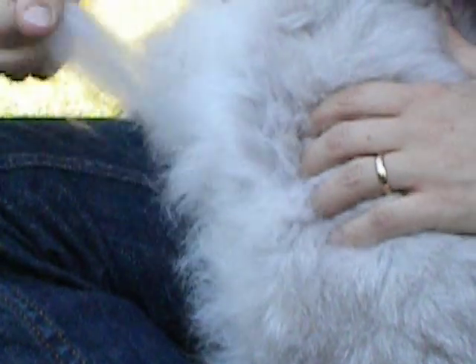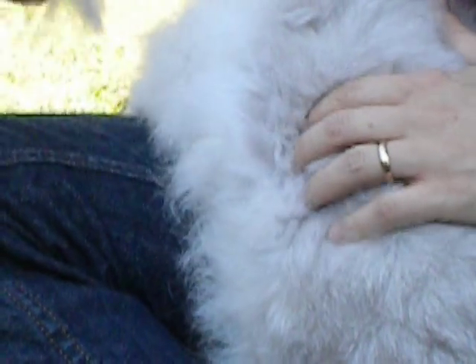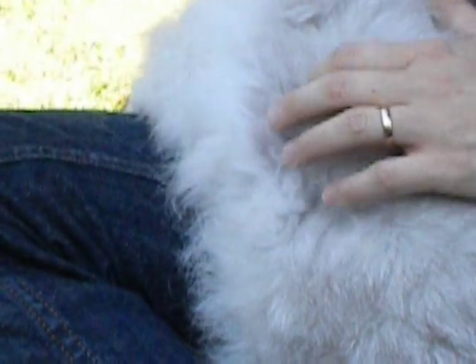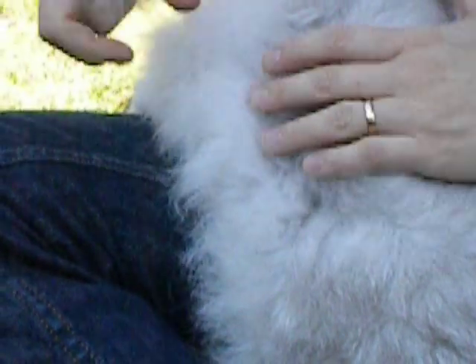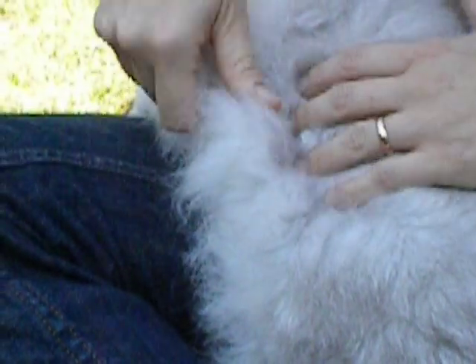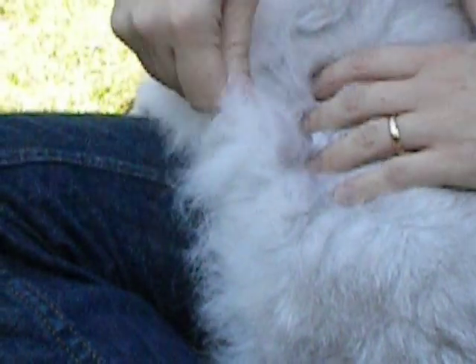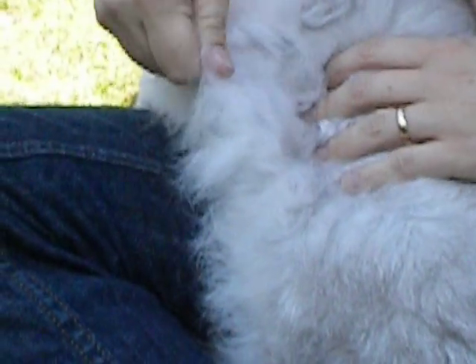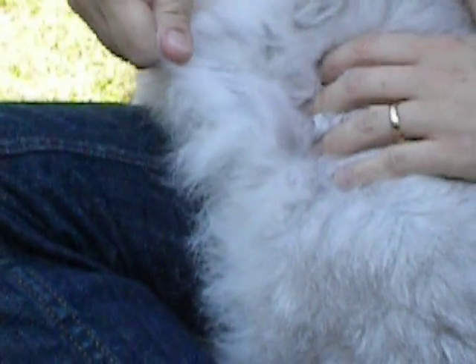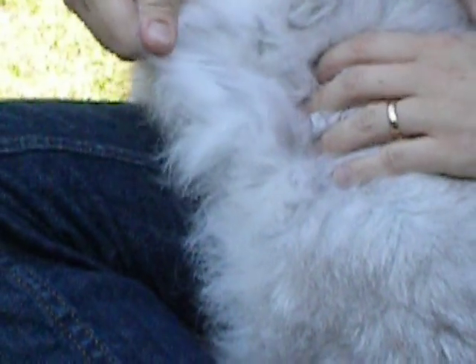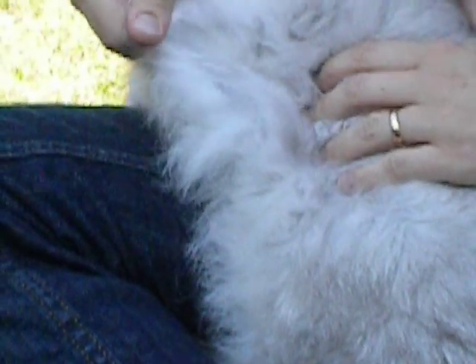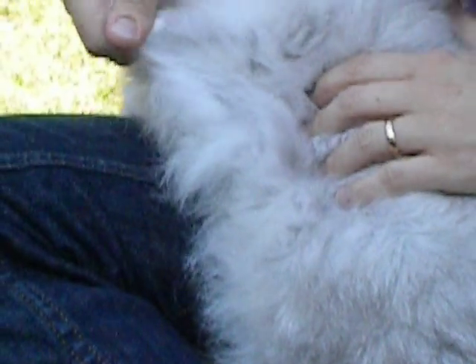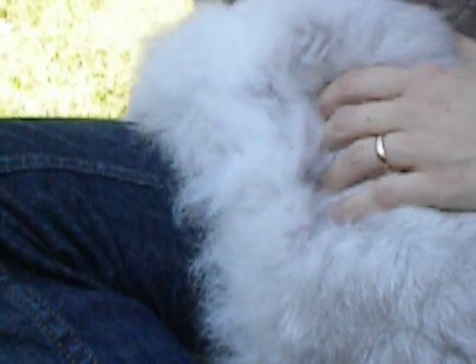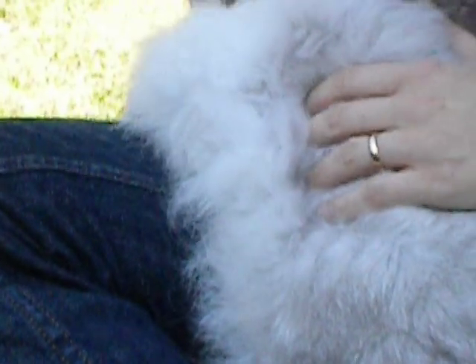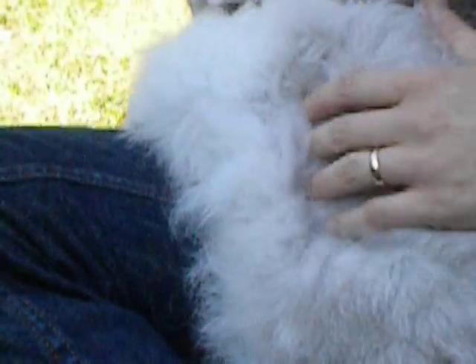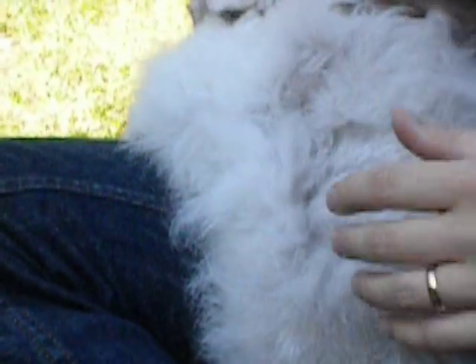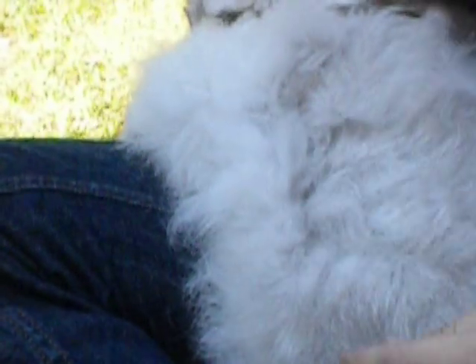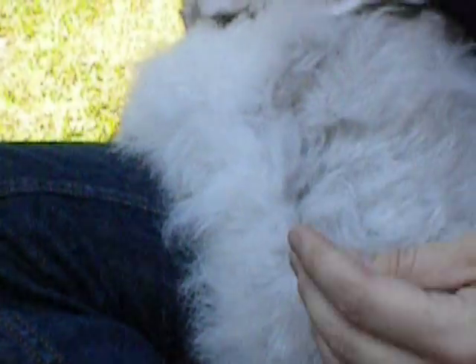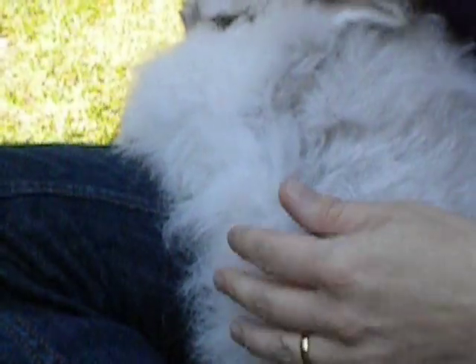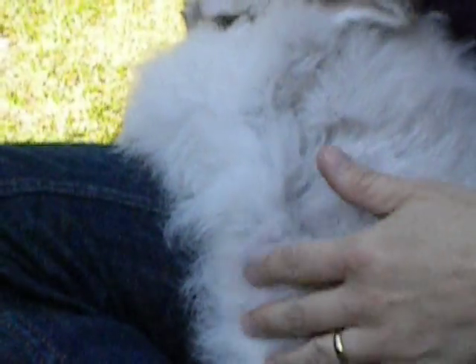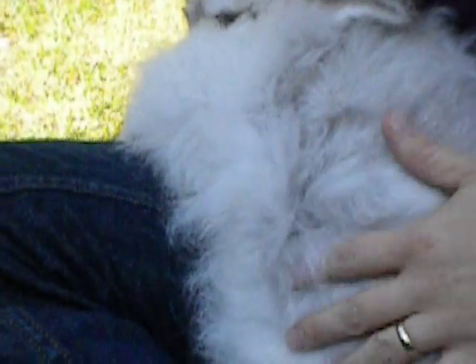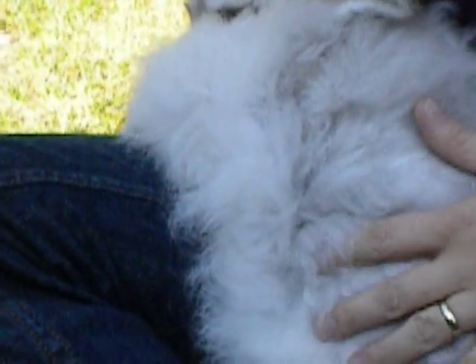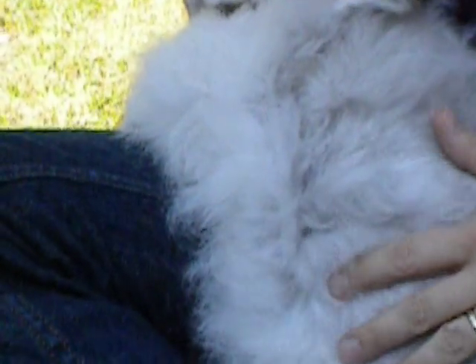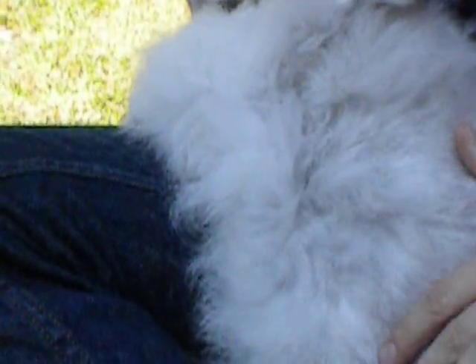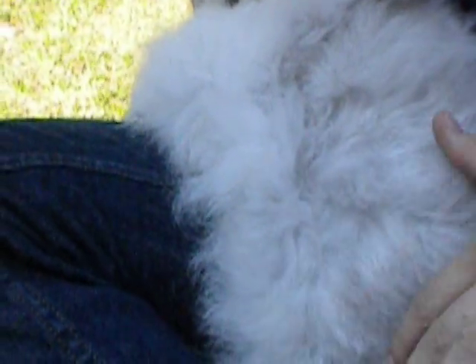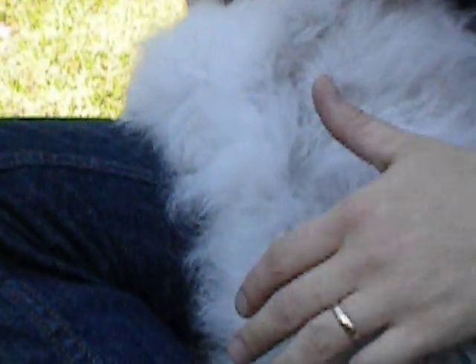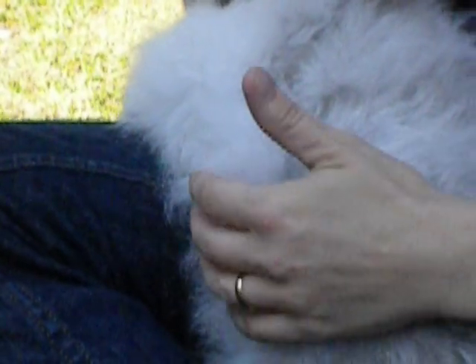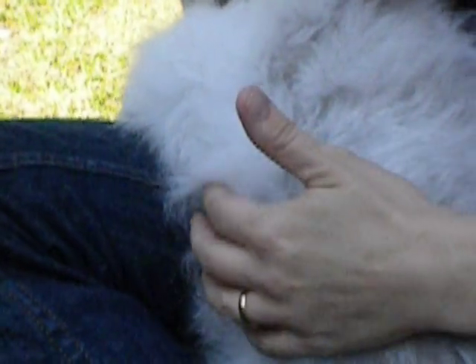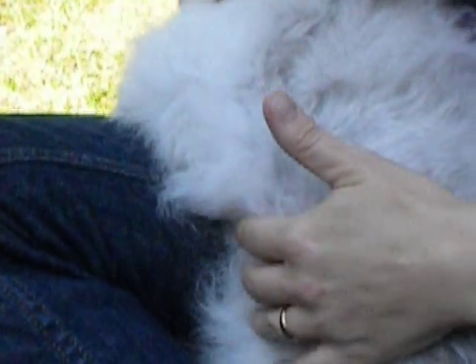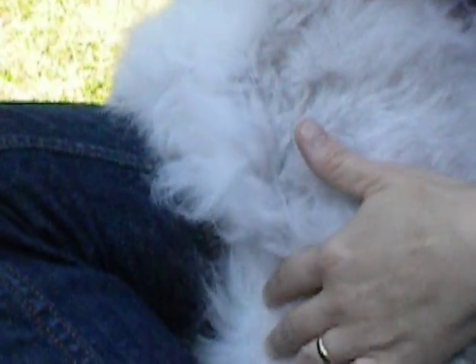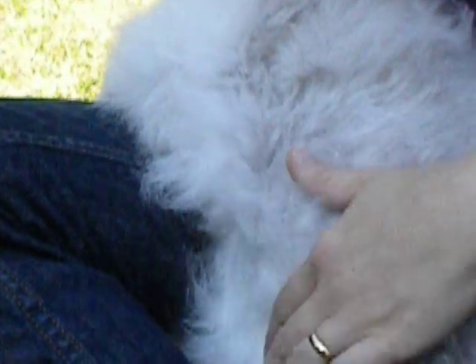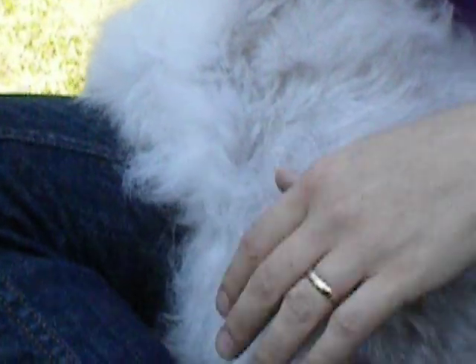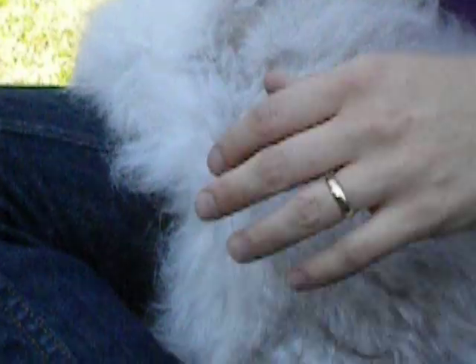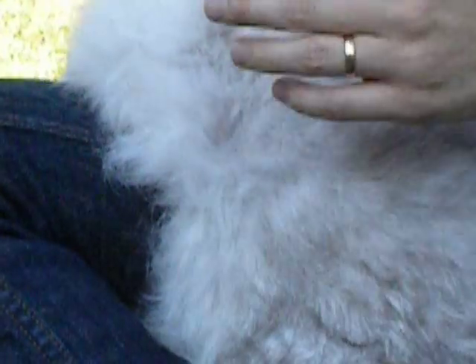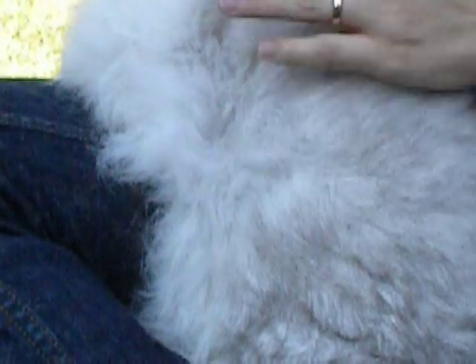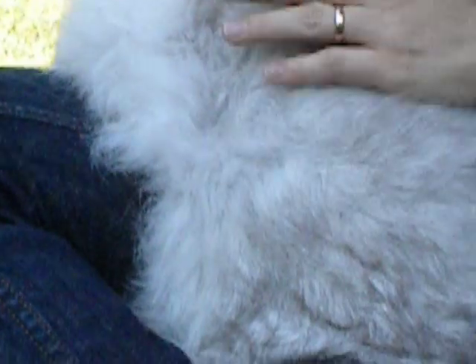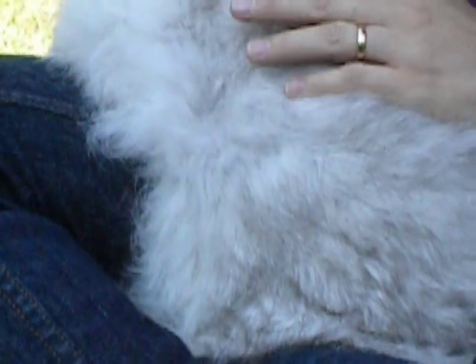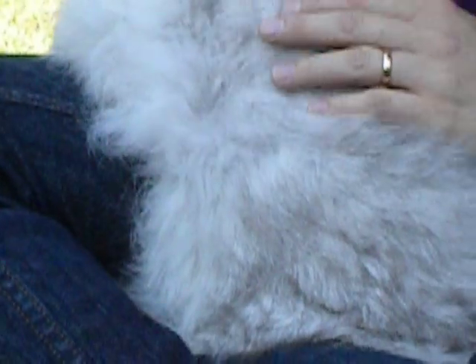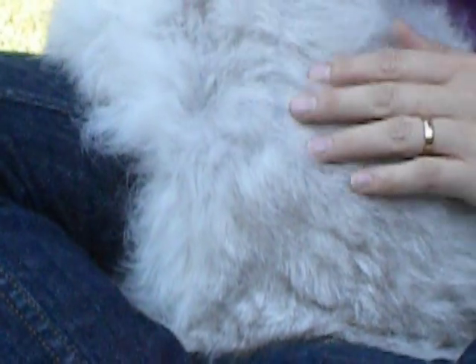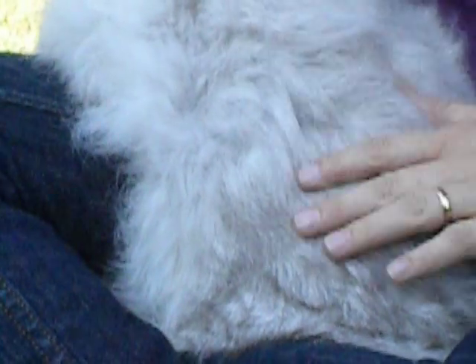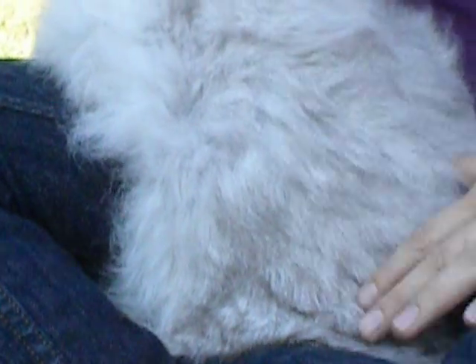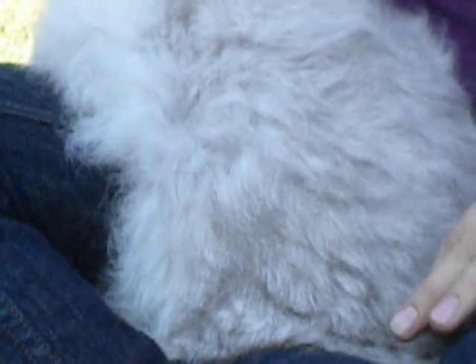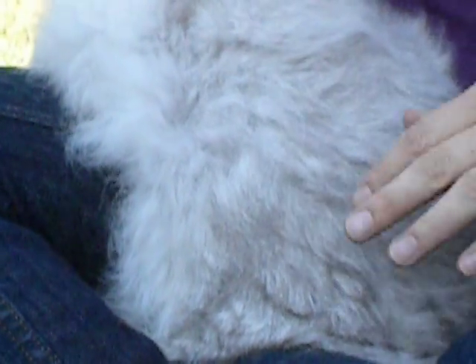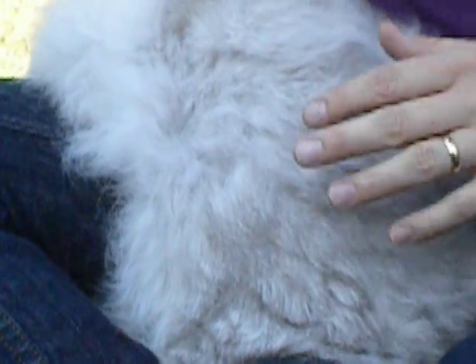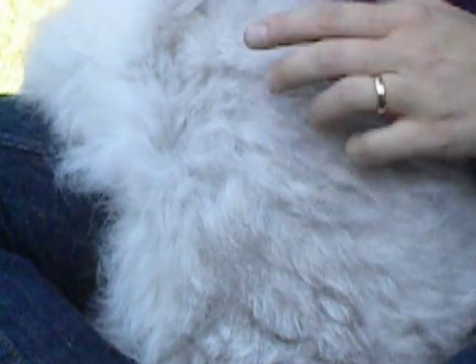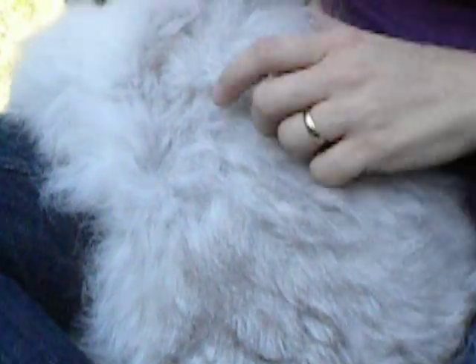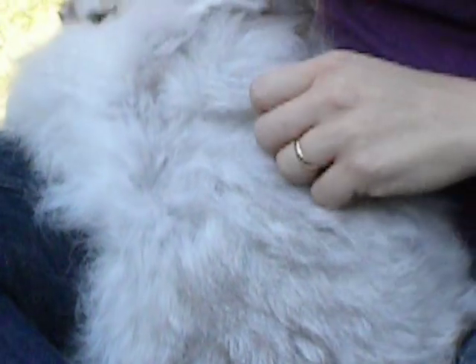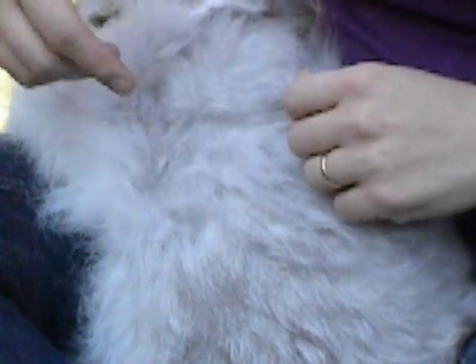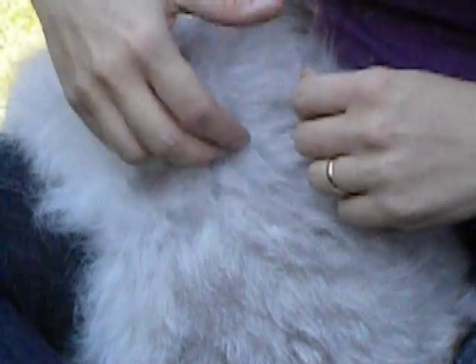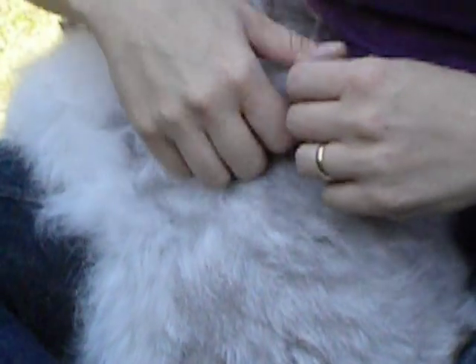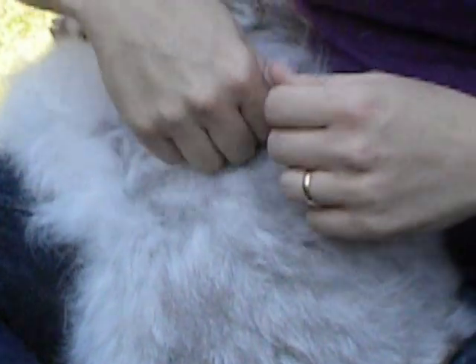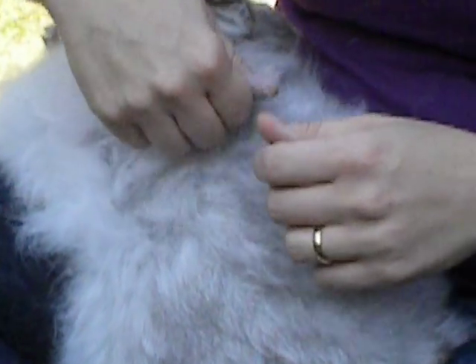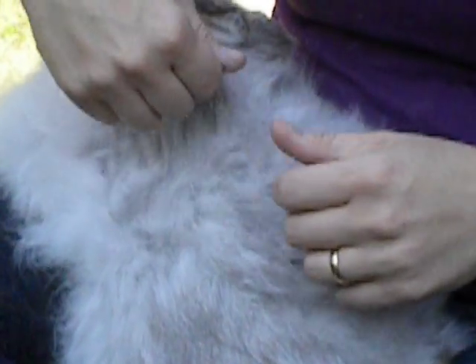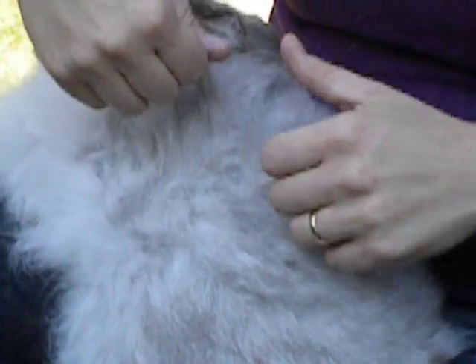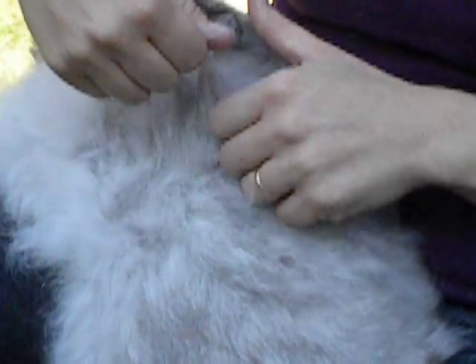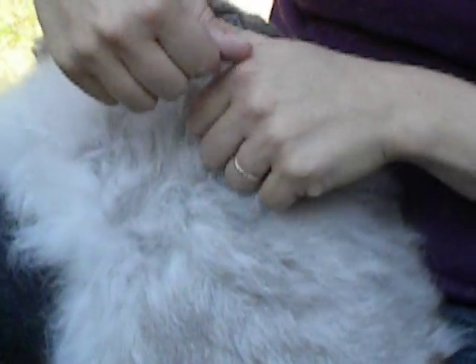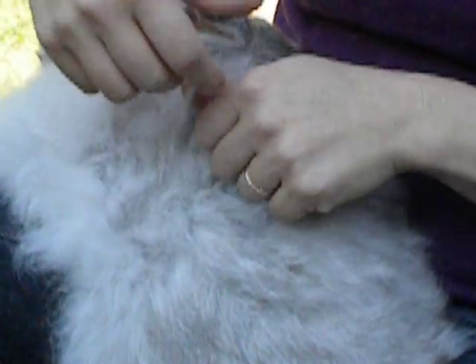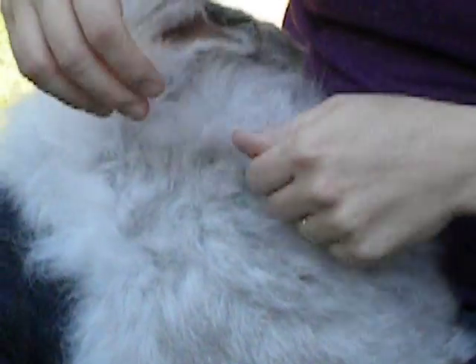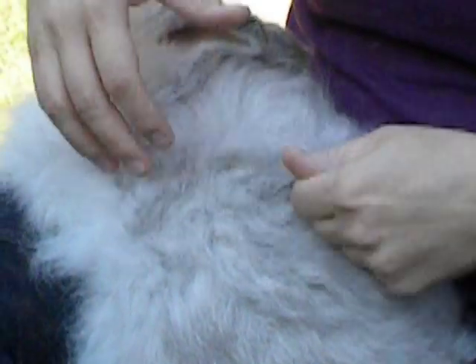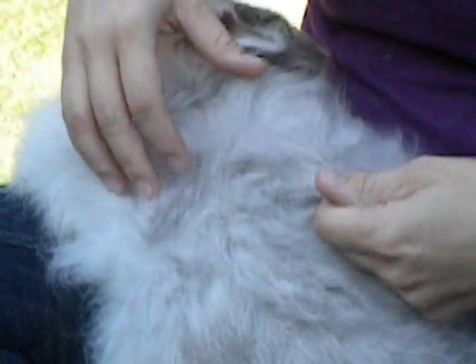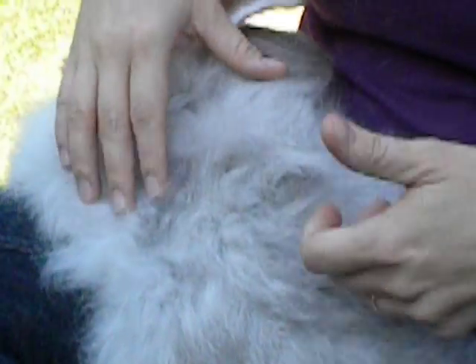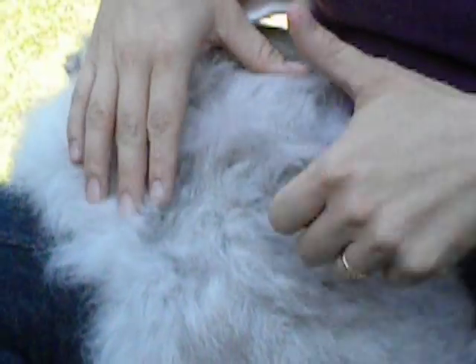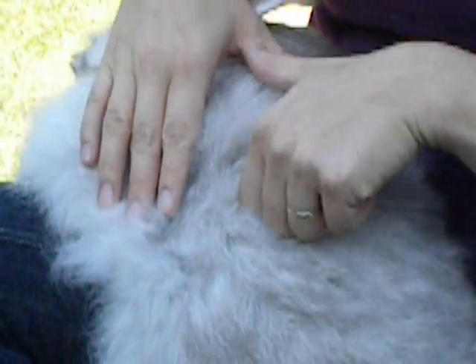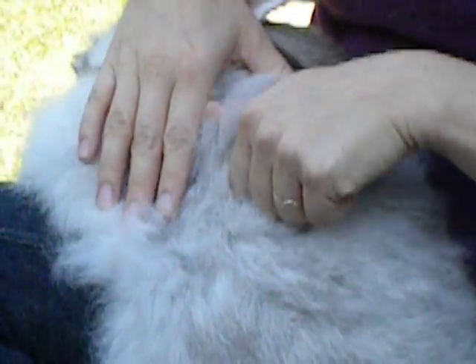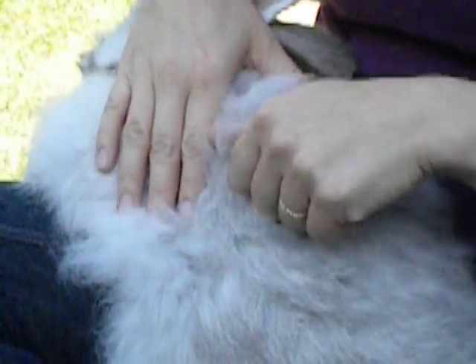A lot of times there are shorter fibers along the side, and the nice long staples are on the back.